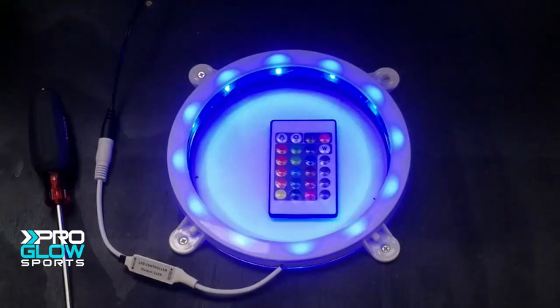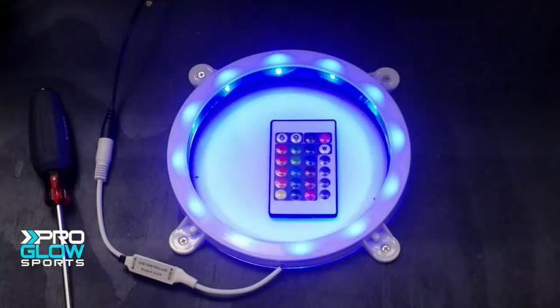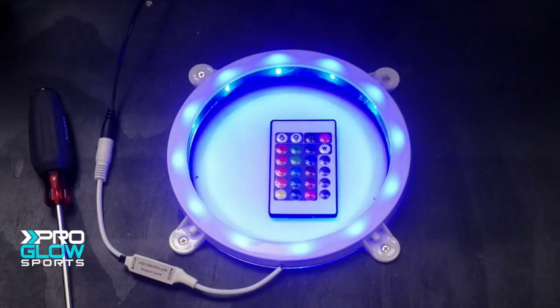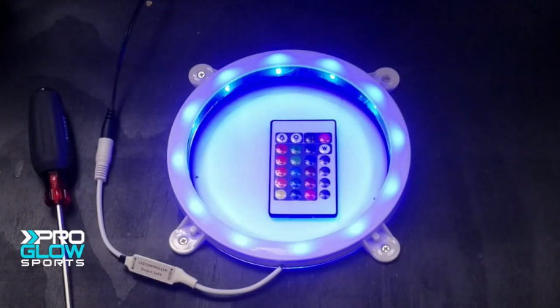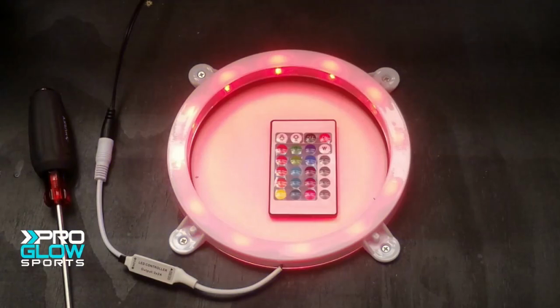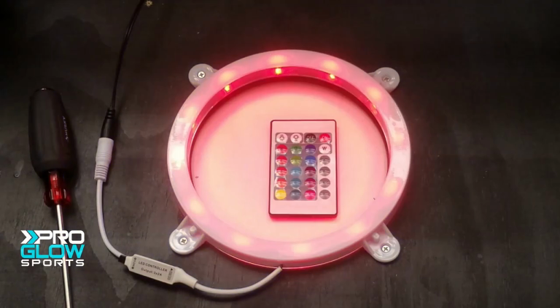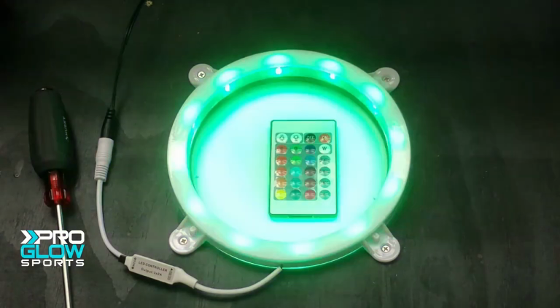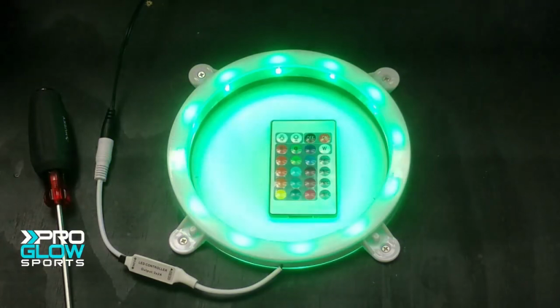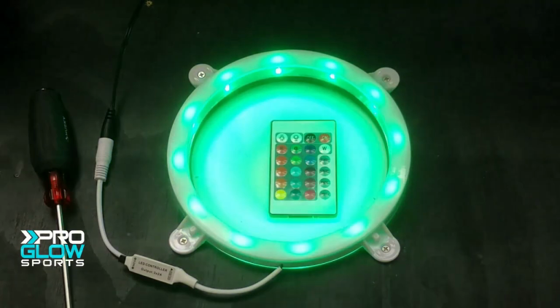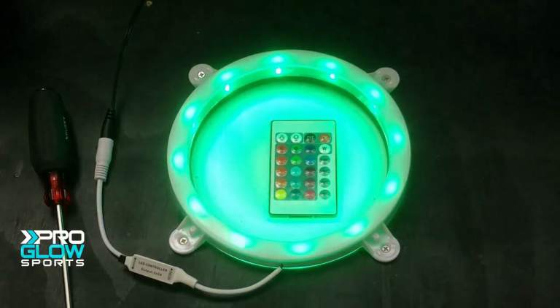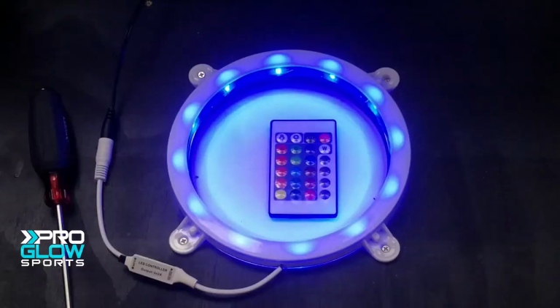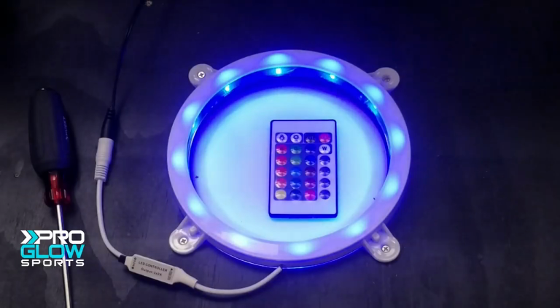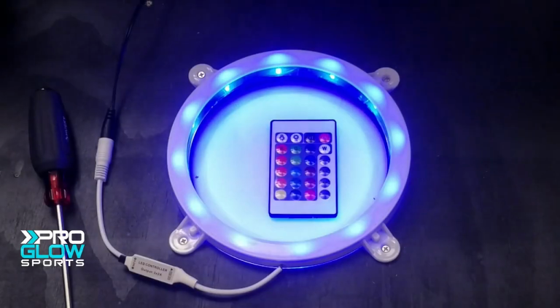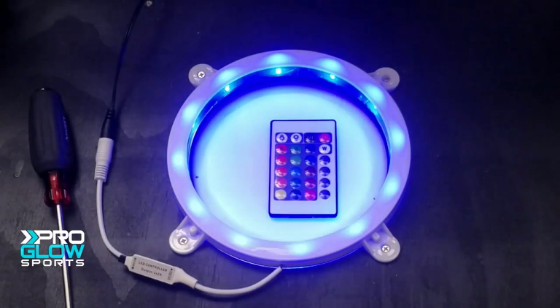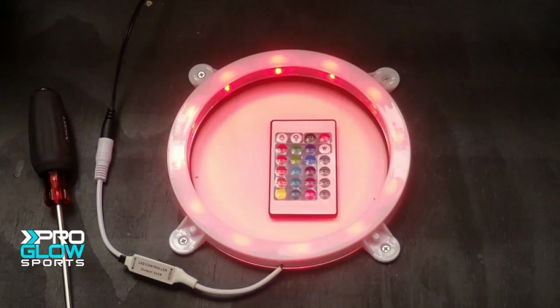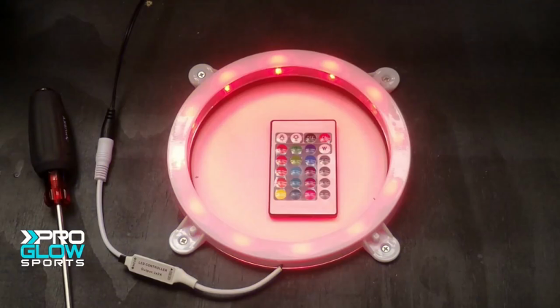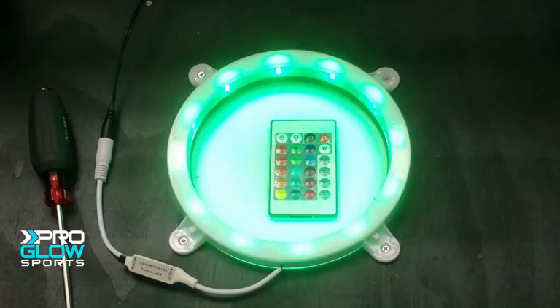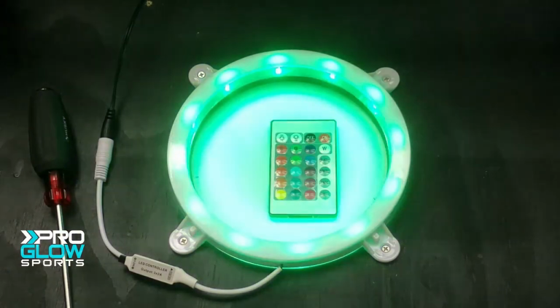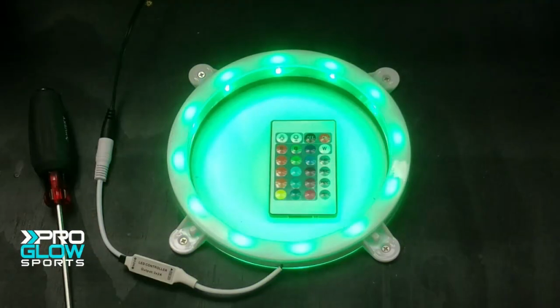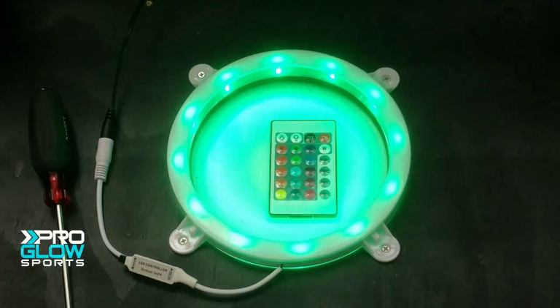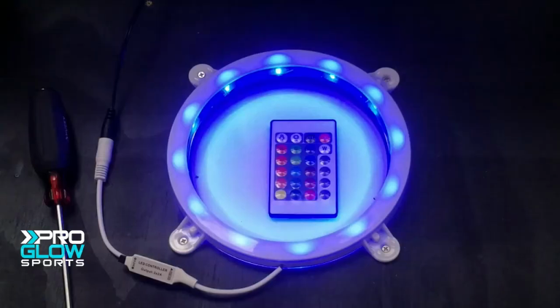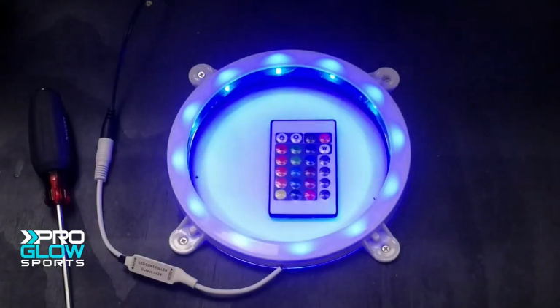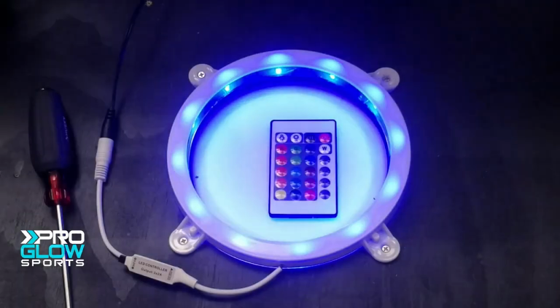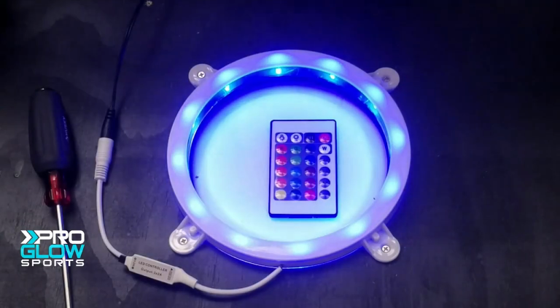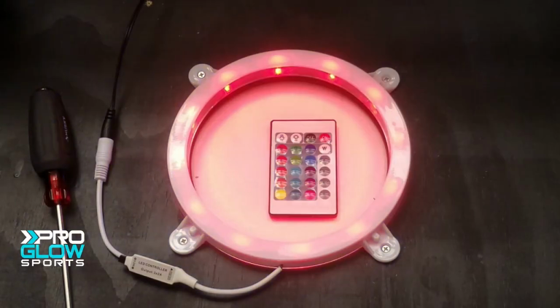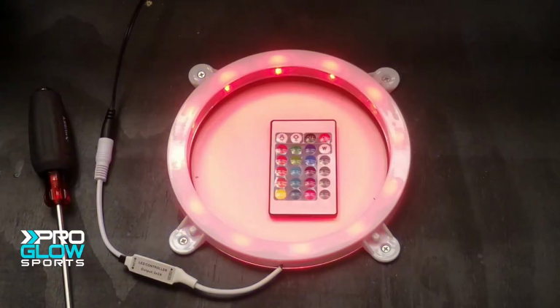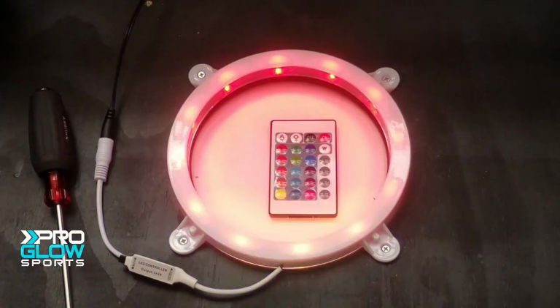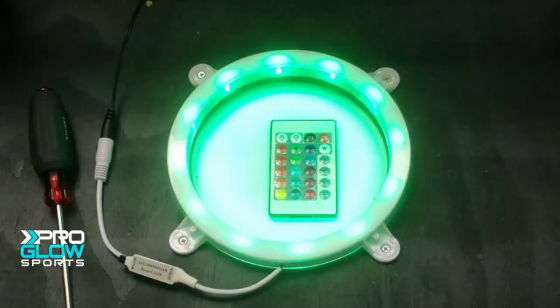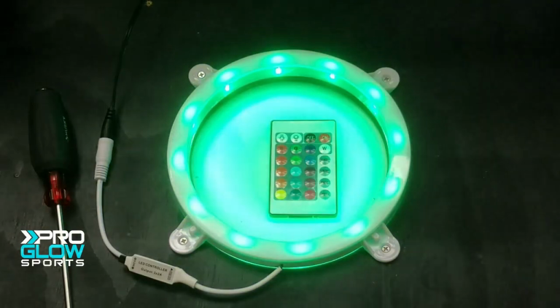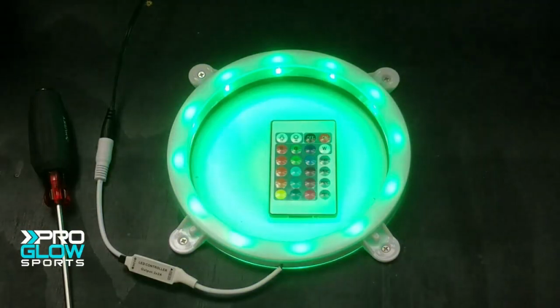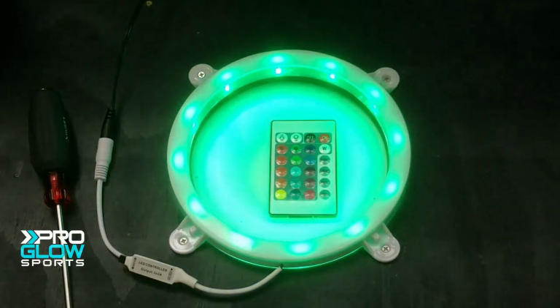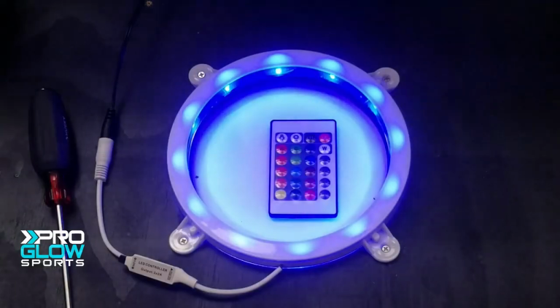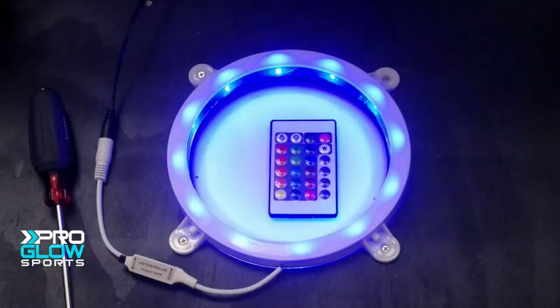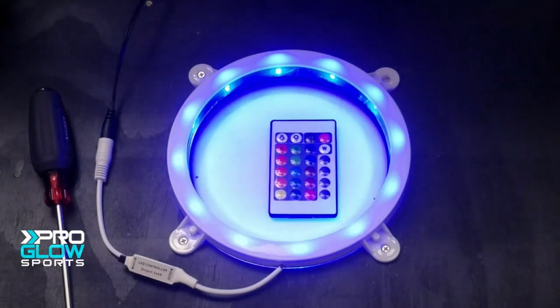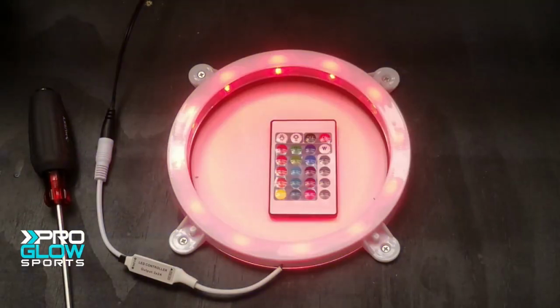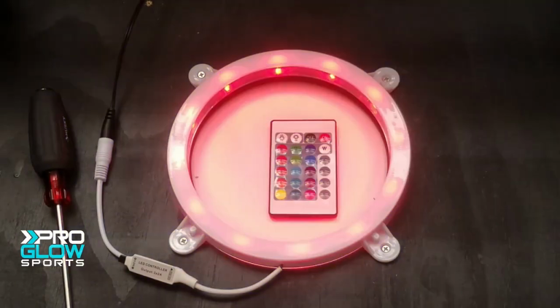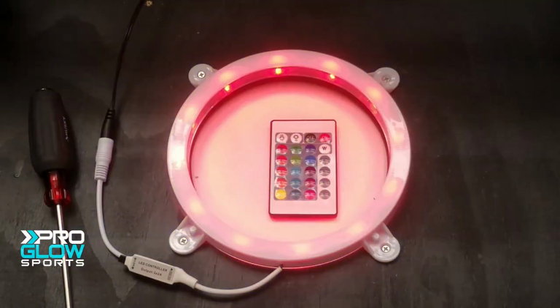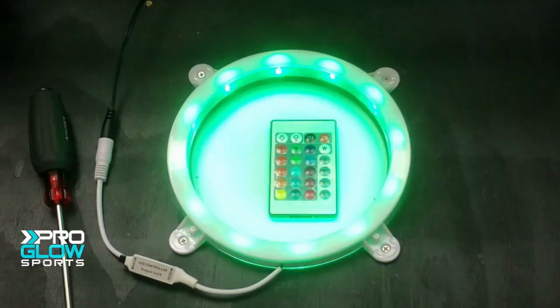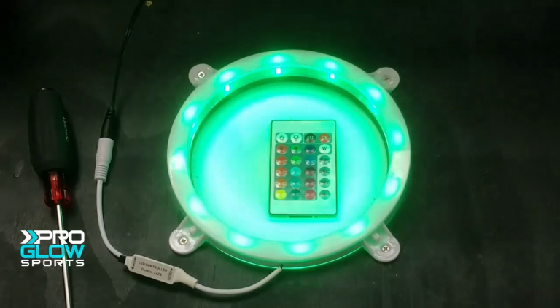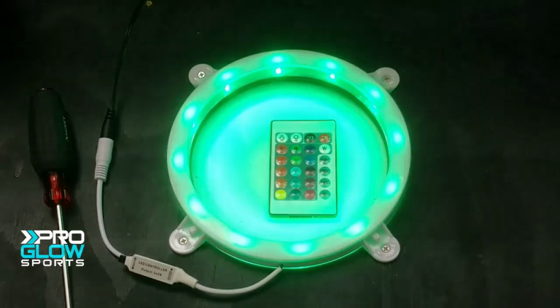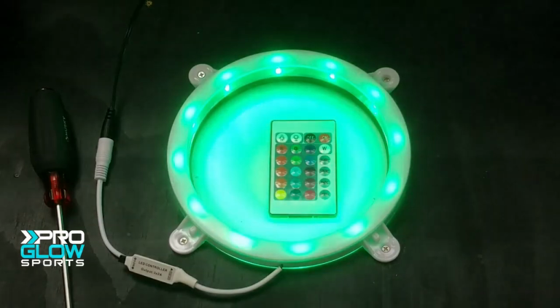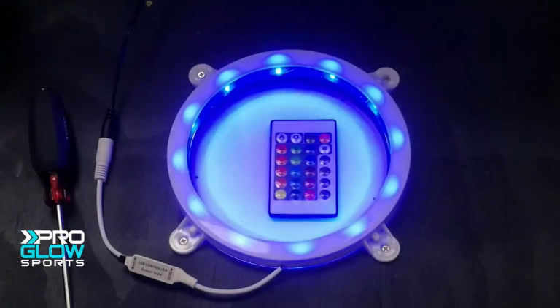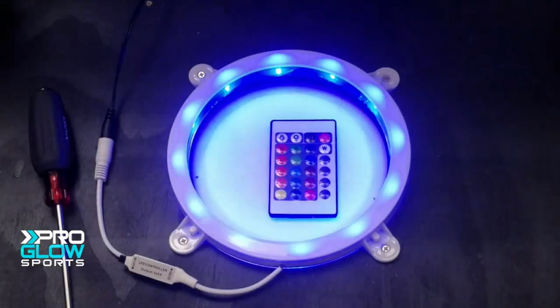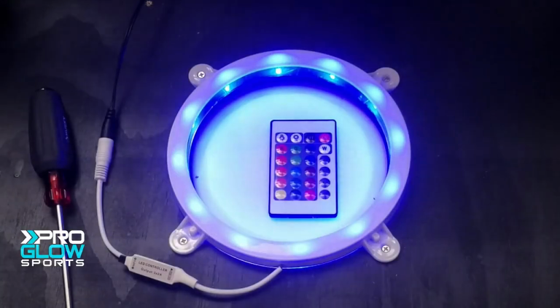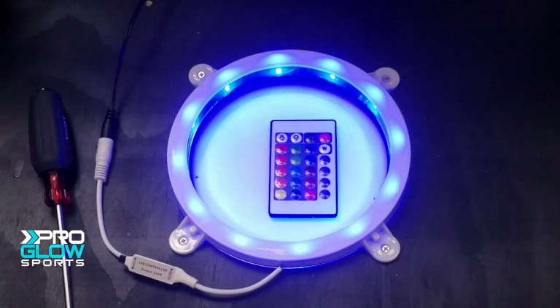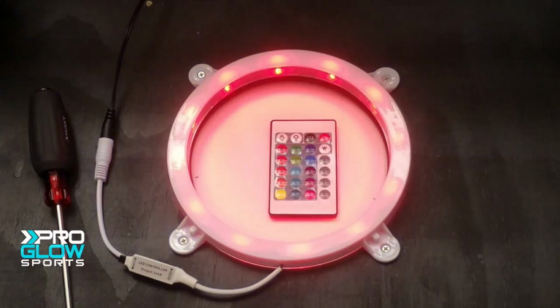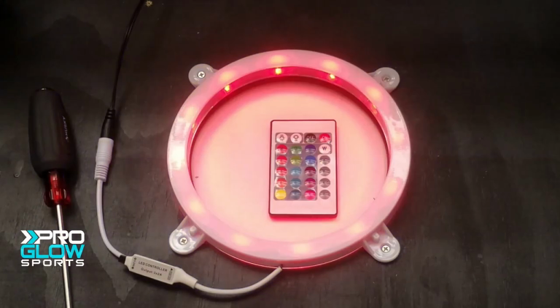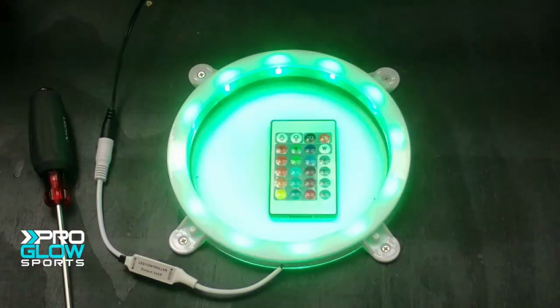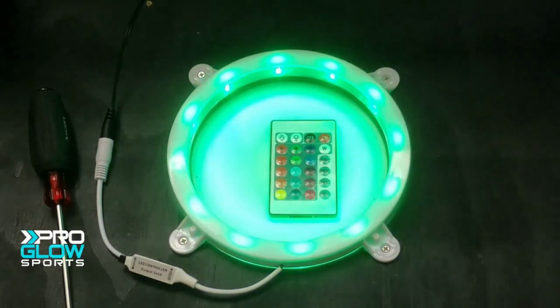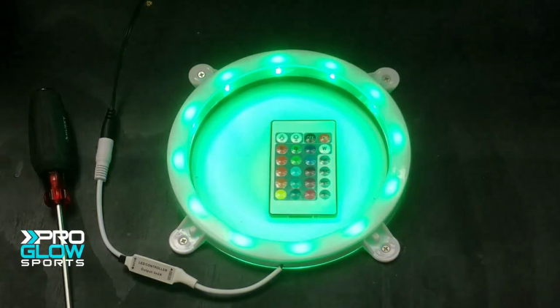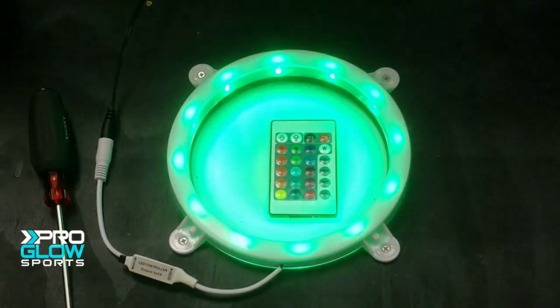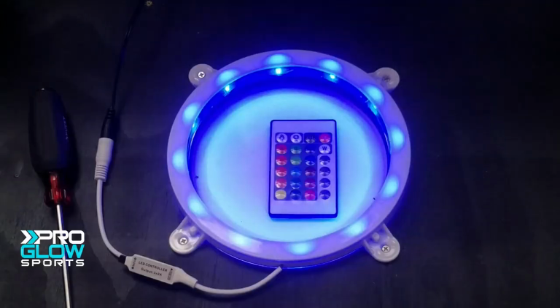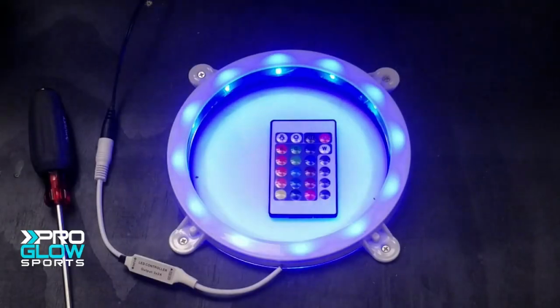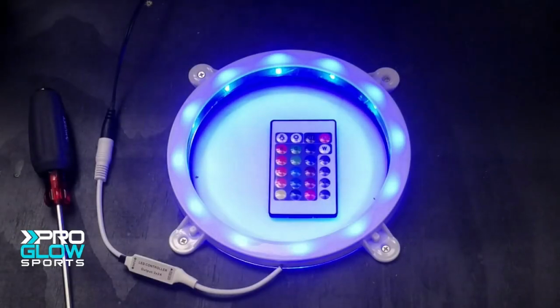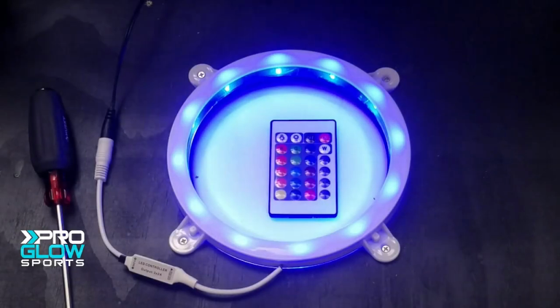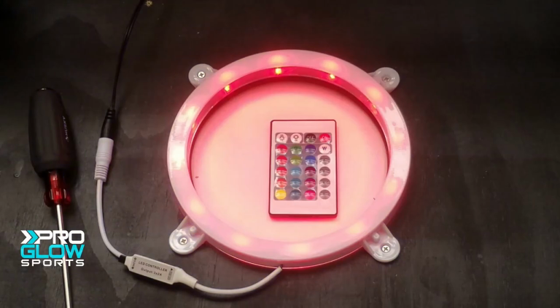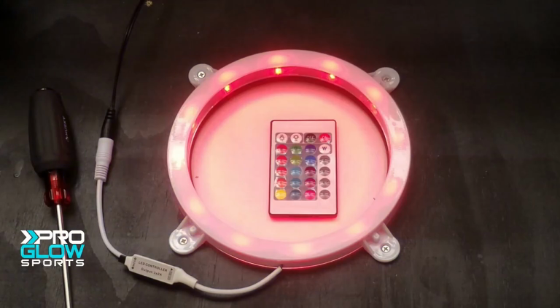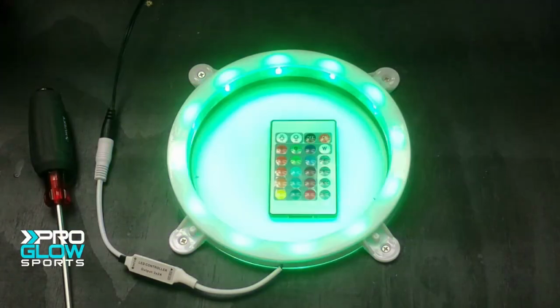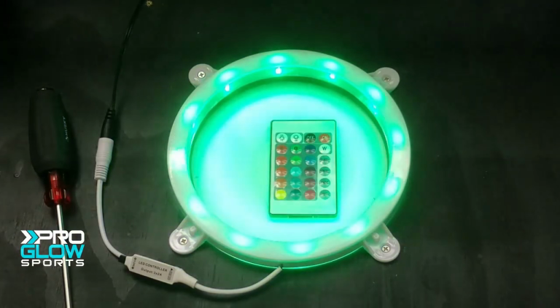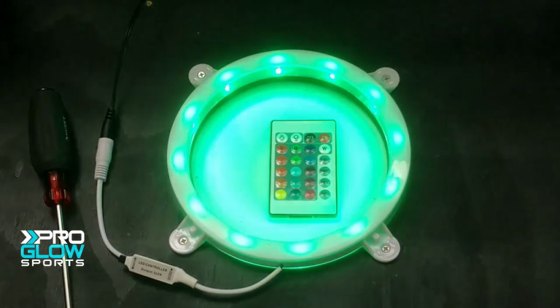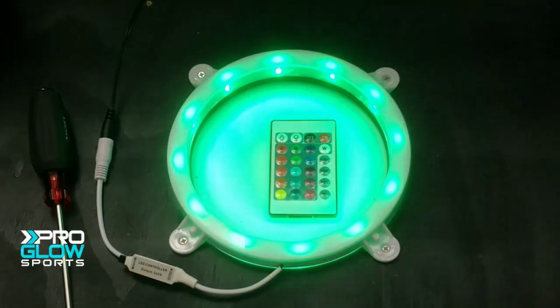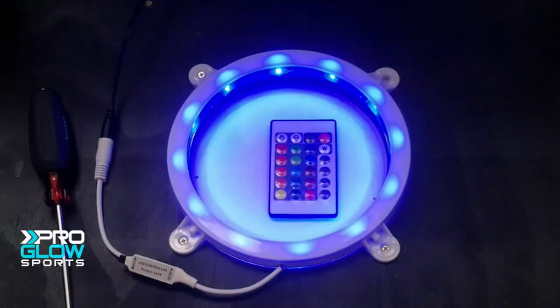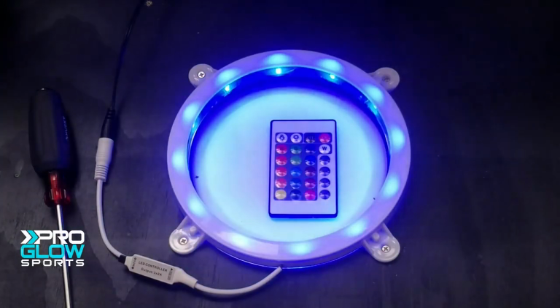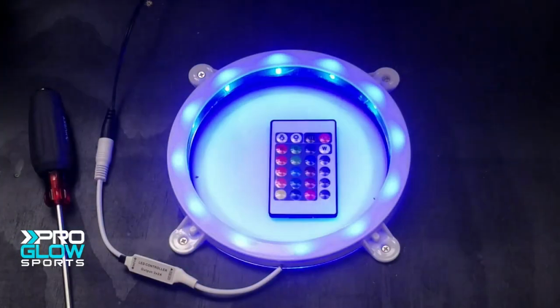Are remote control cornhole lights really worth the money? Stick around and we'll find out on this episode of ProGlow Product Reviews.